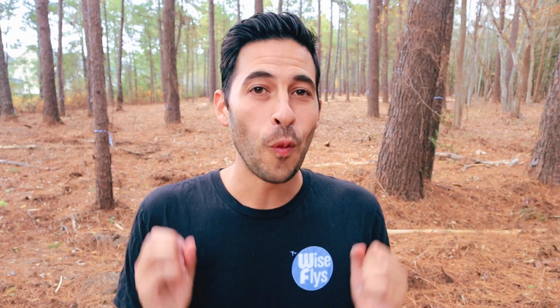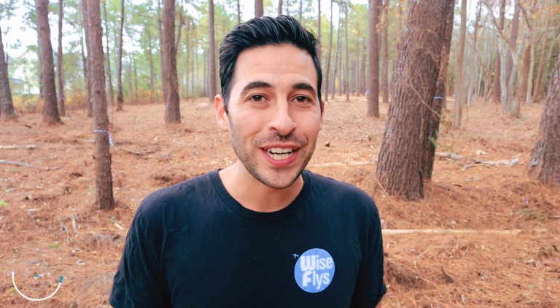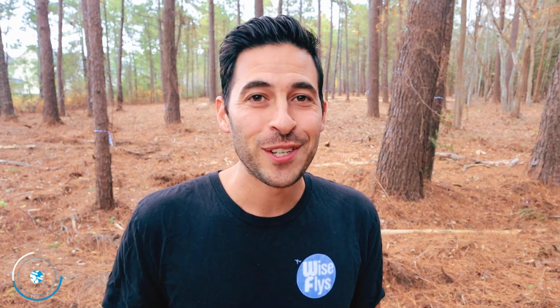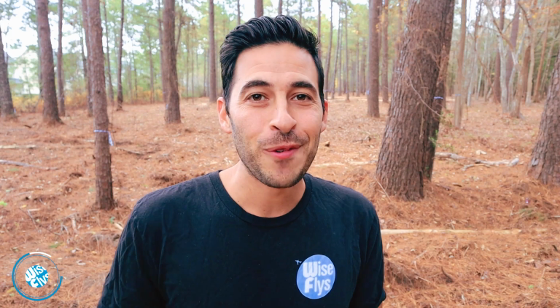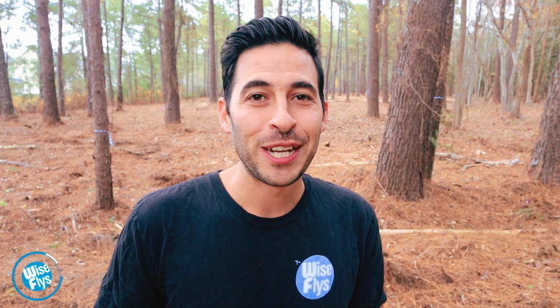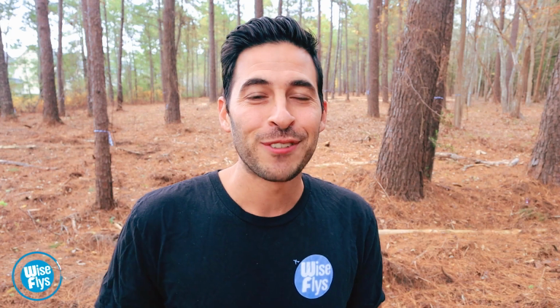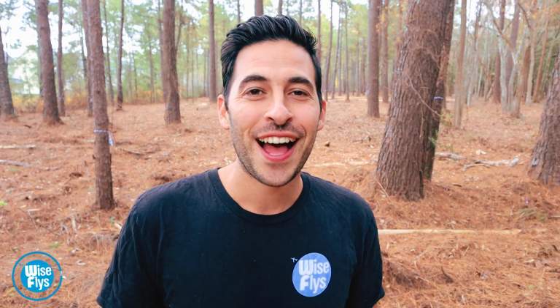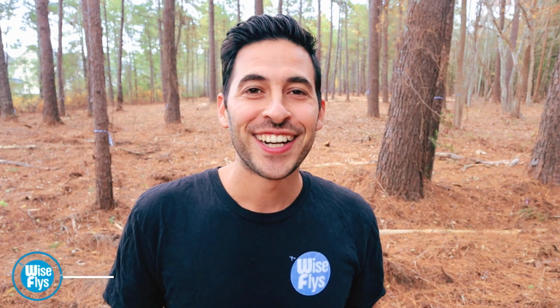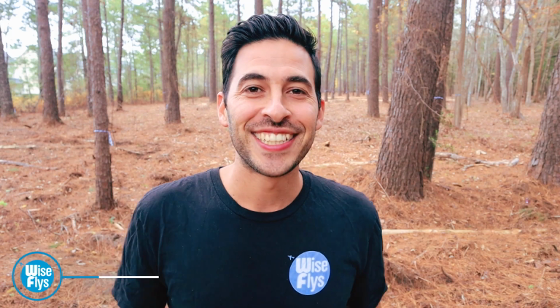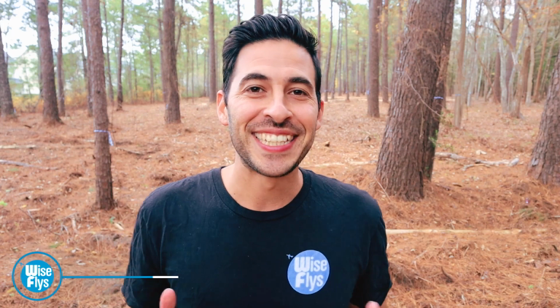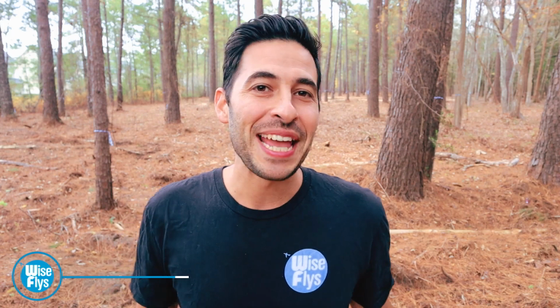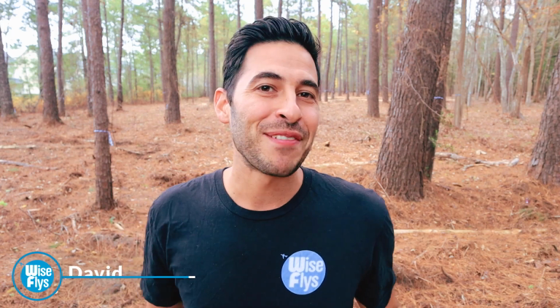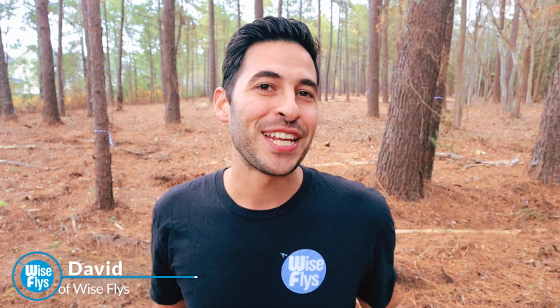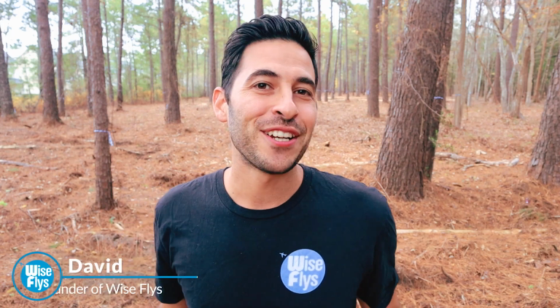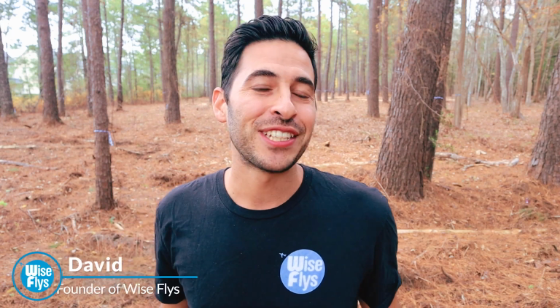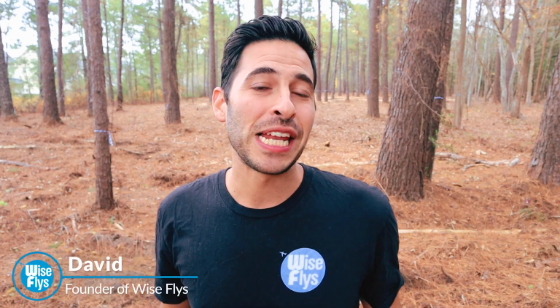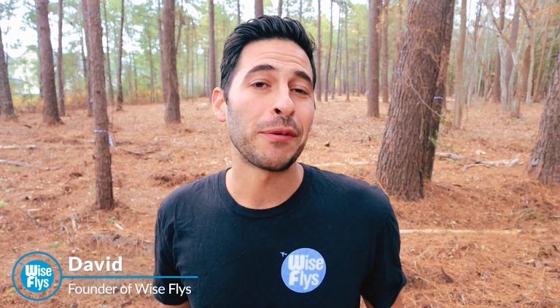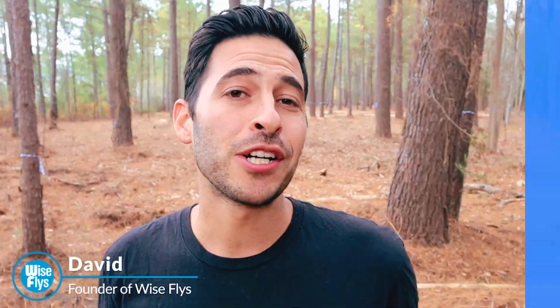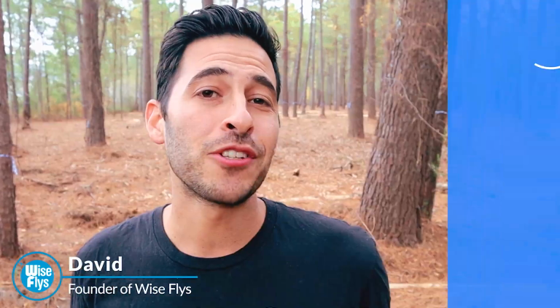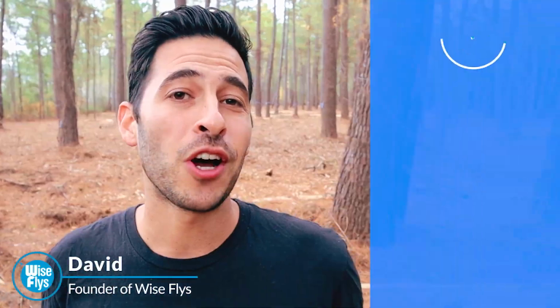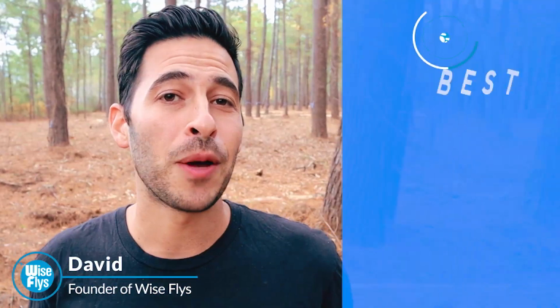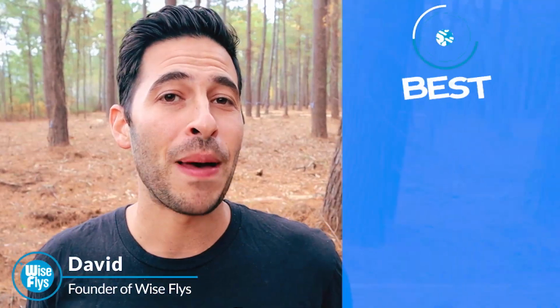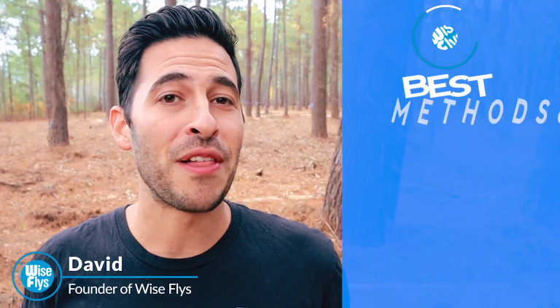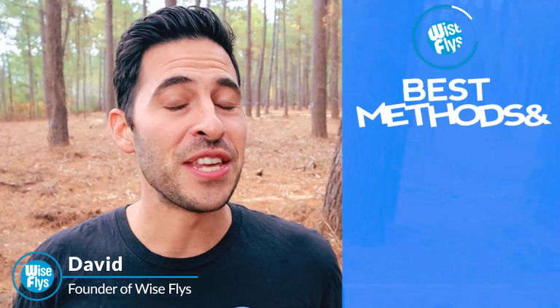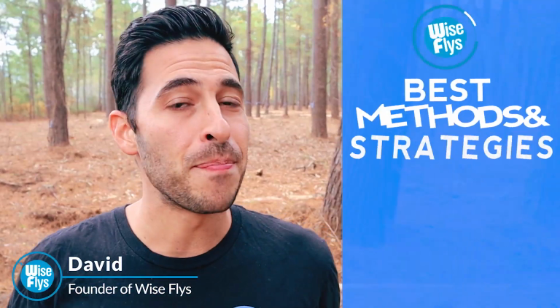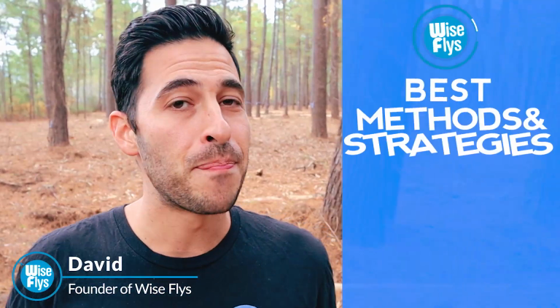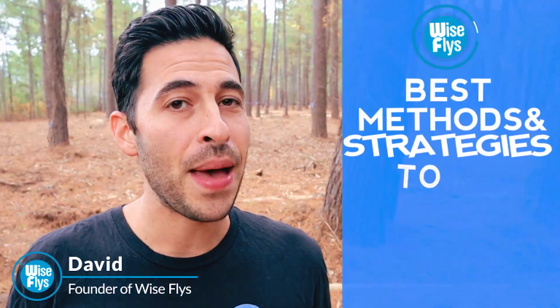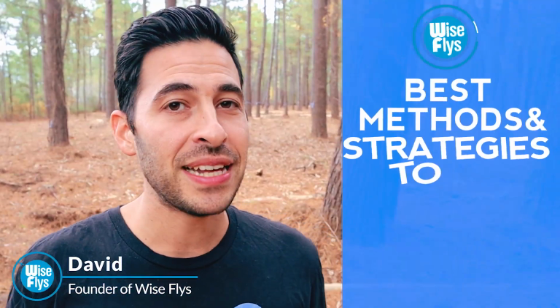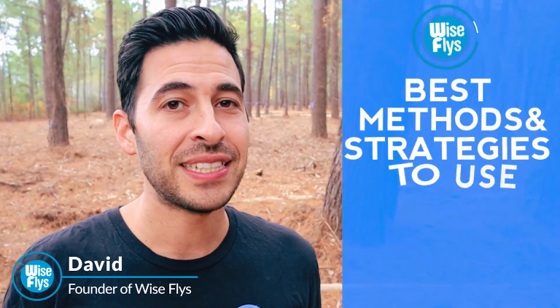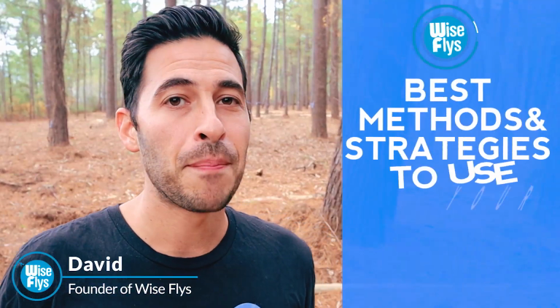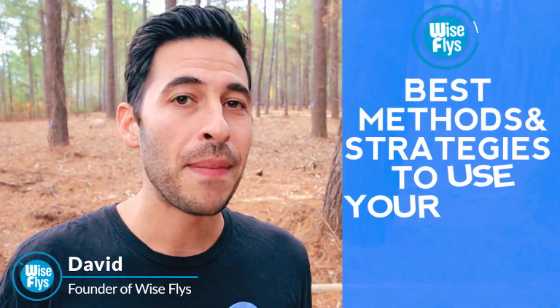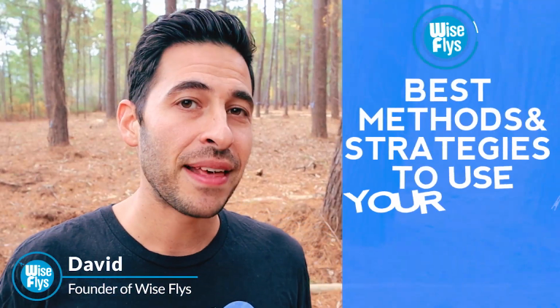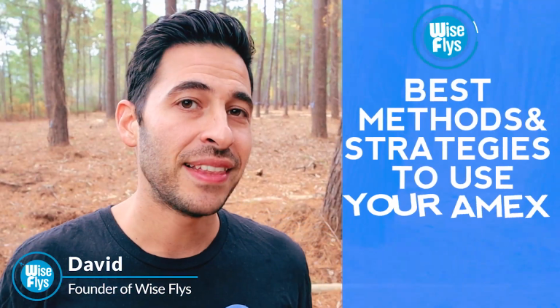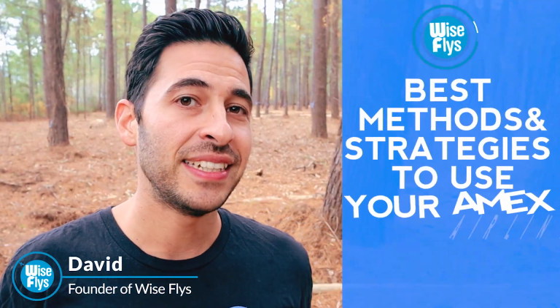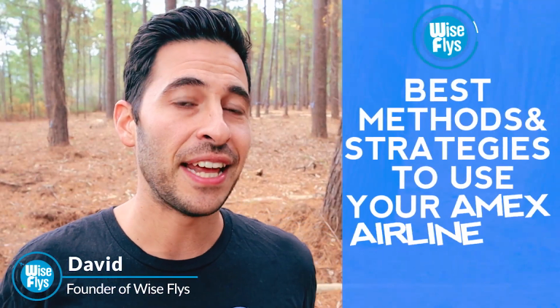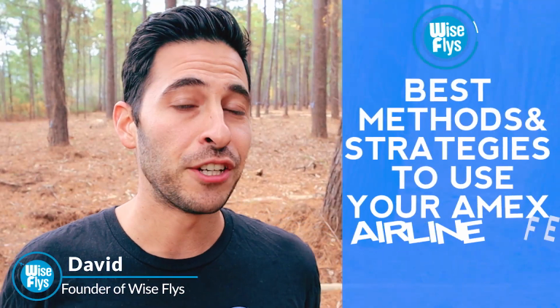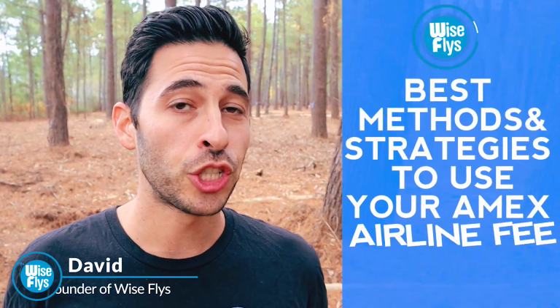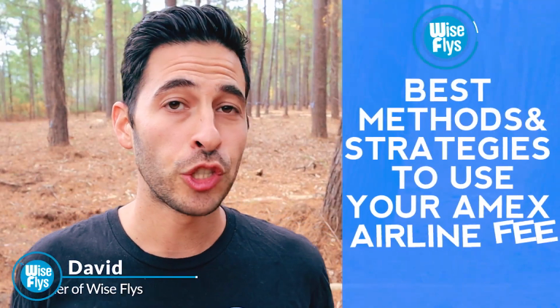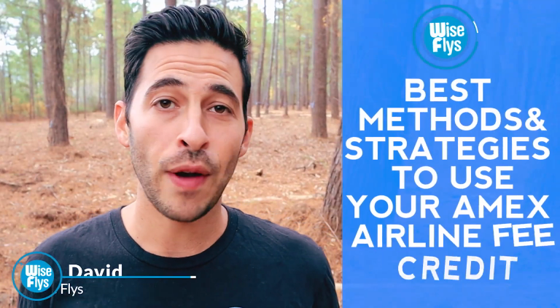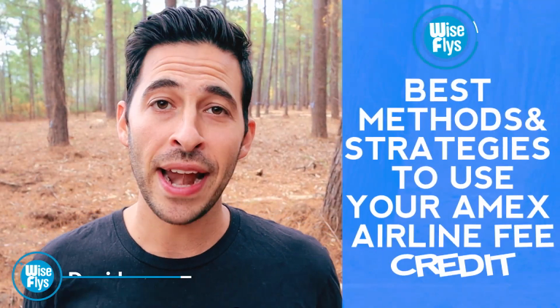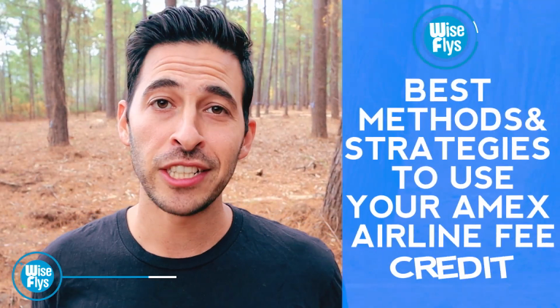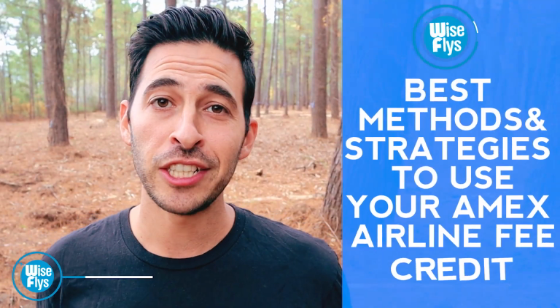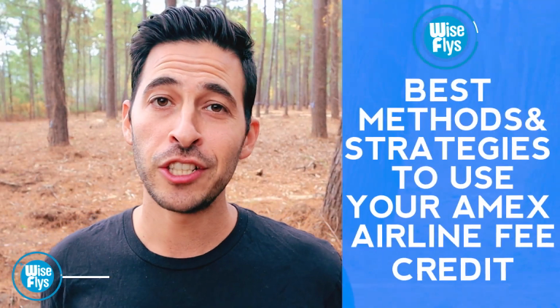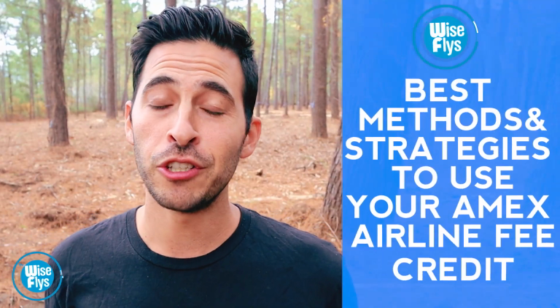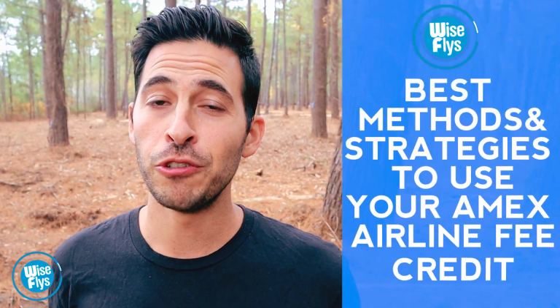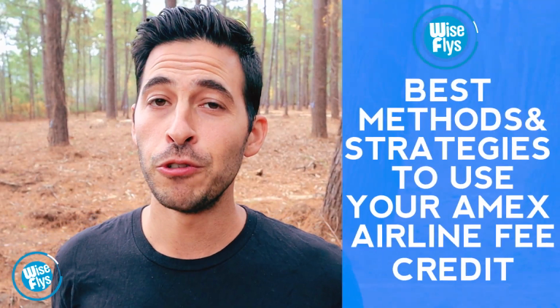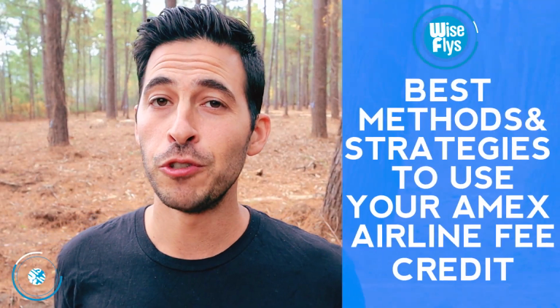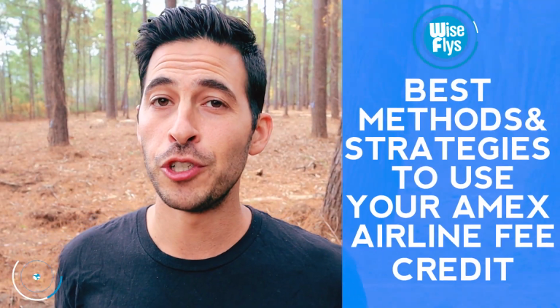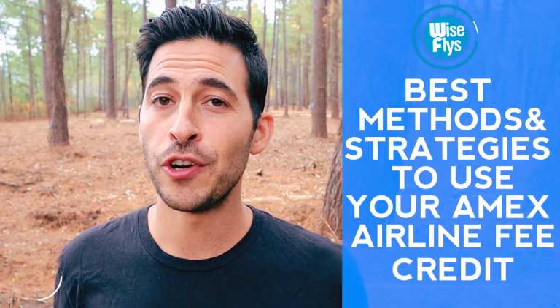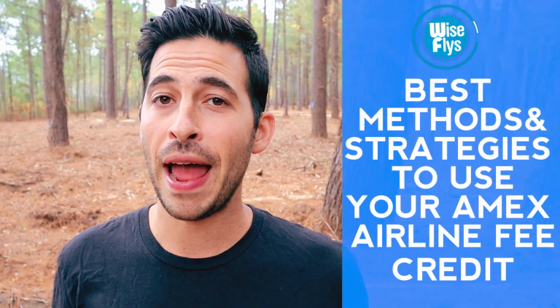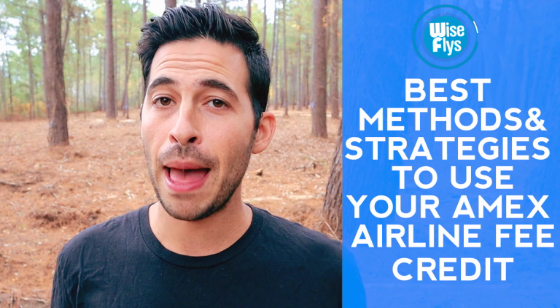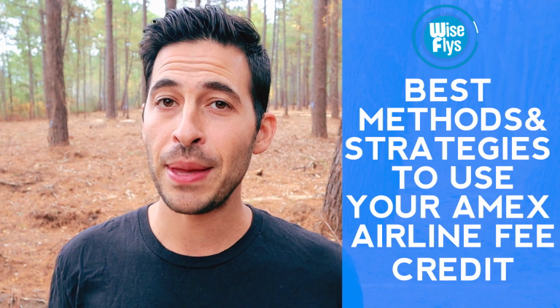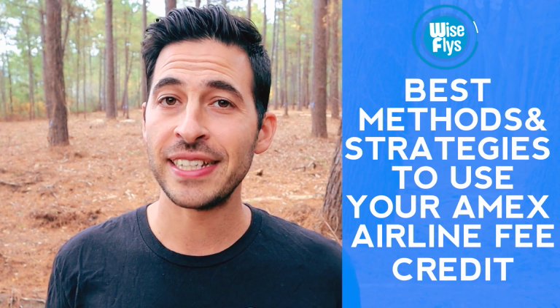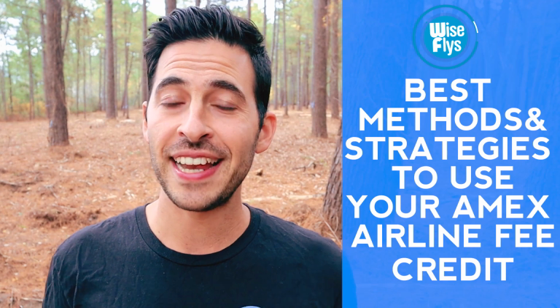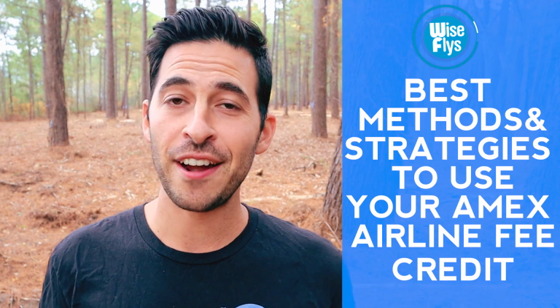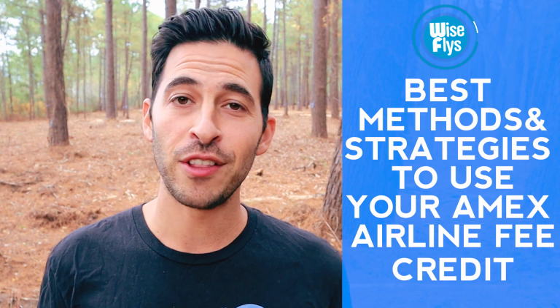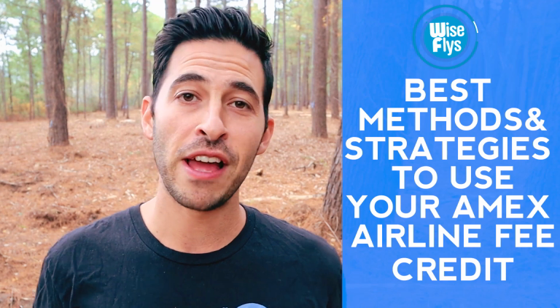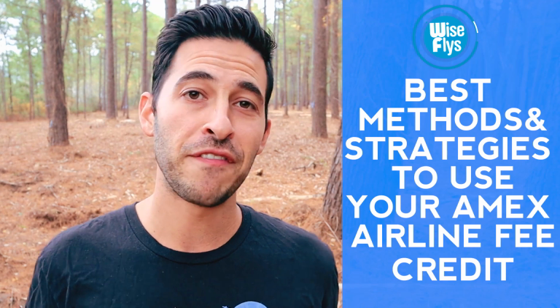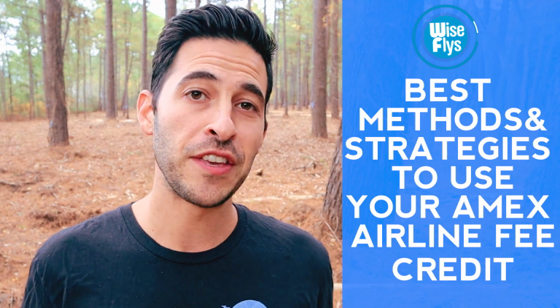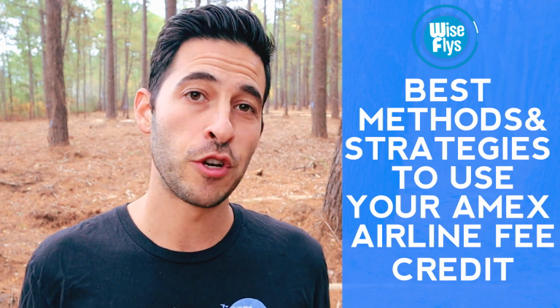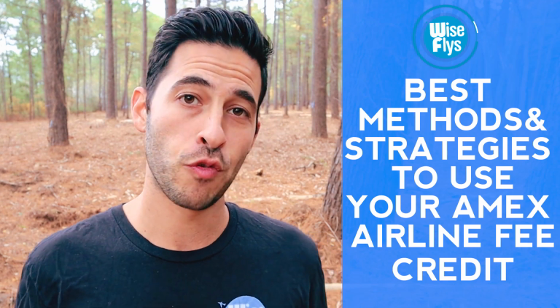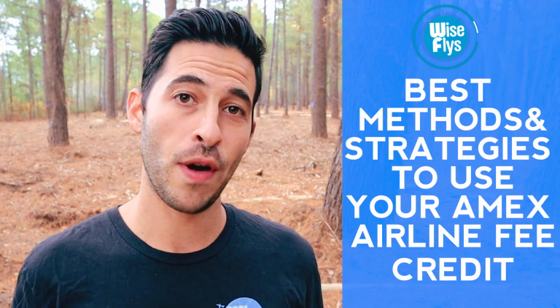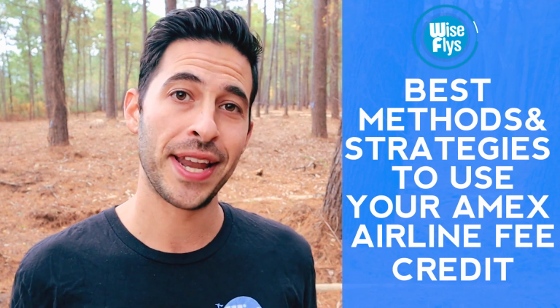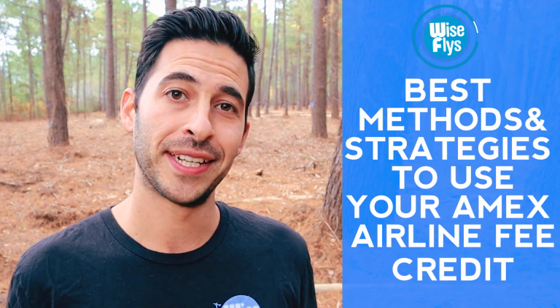What's up, WatchFlyers? David here. Today we're going to talk about the best methods and strategies to use your Amex airline fee credit.